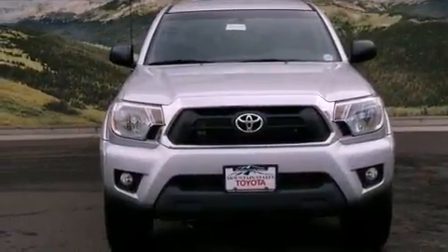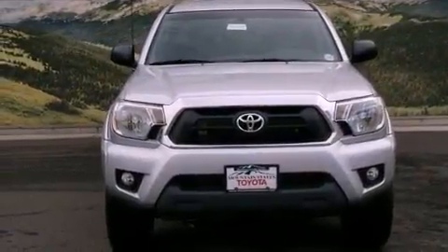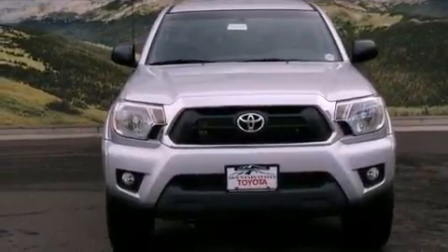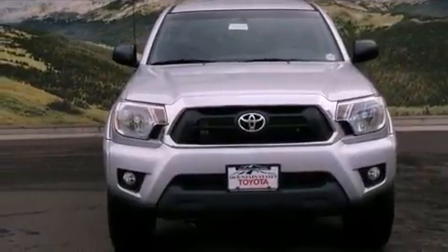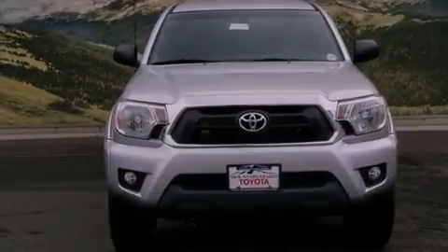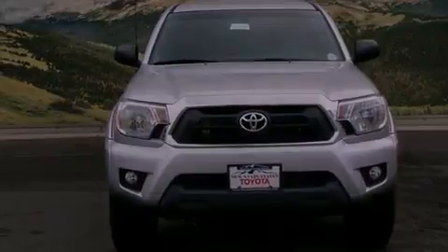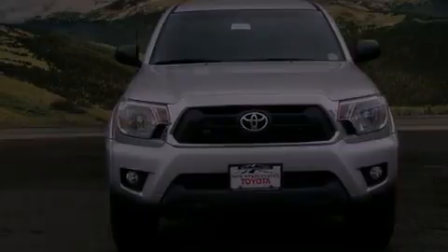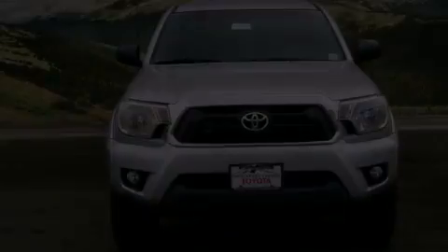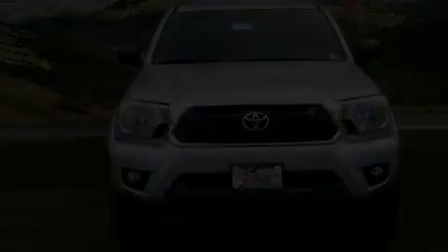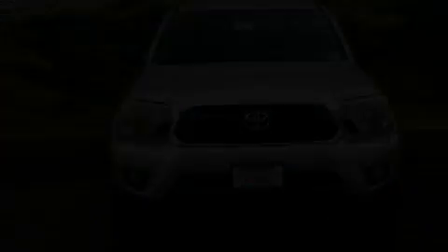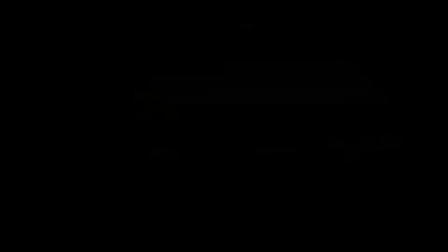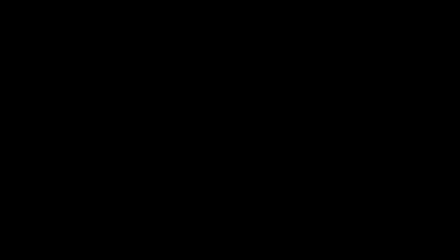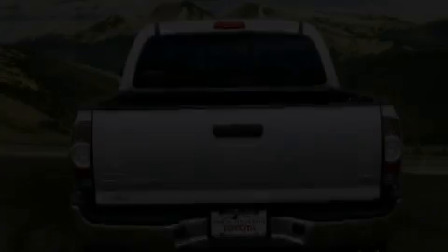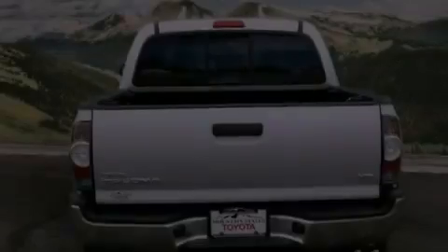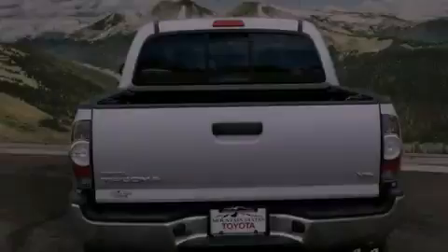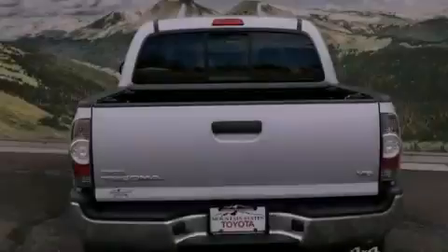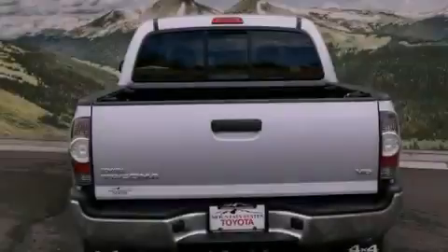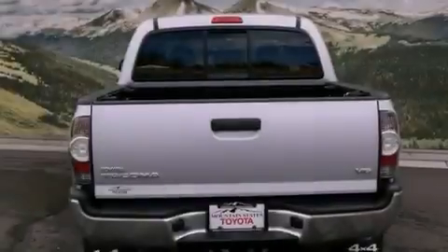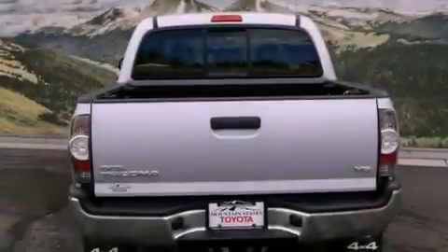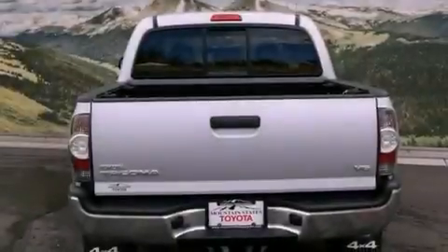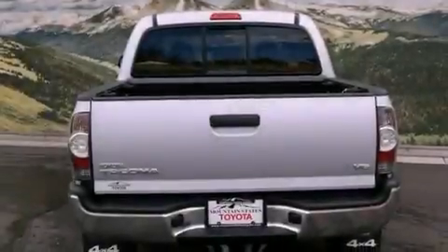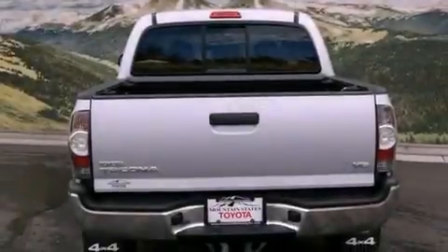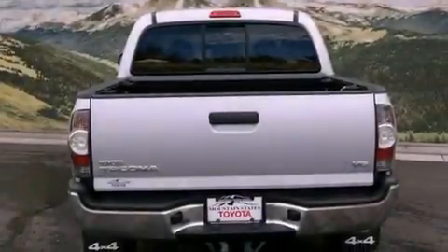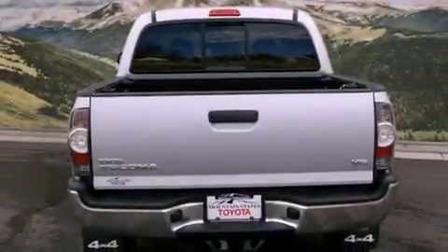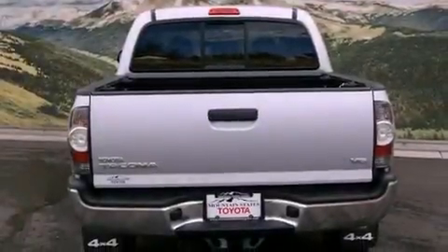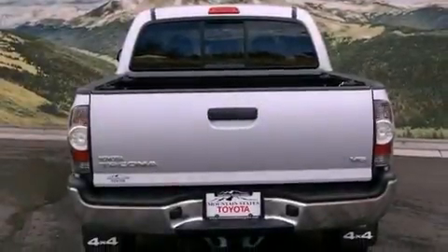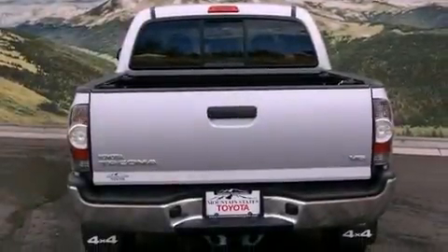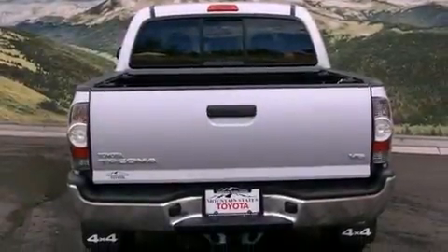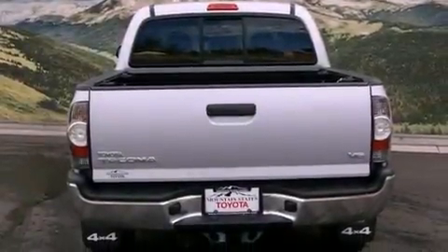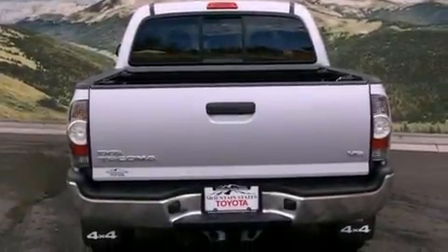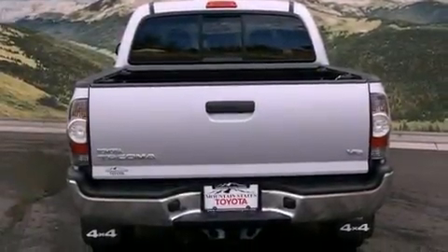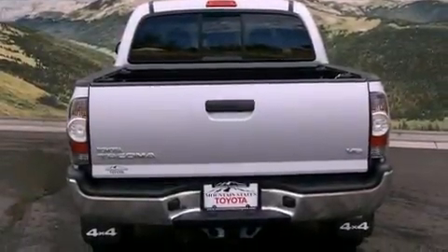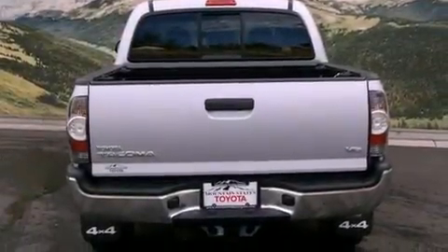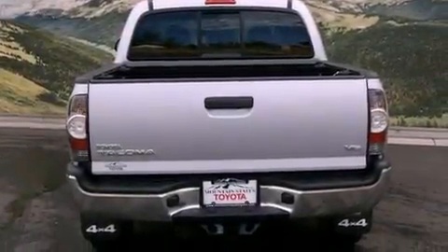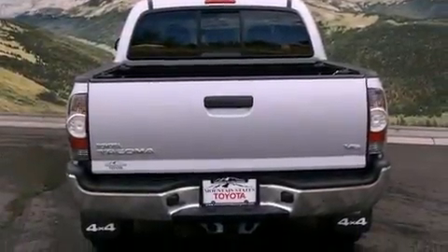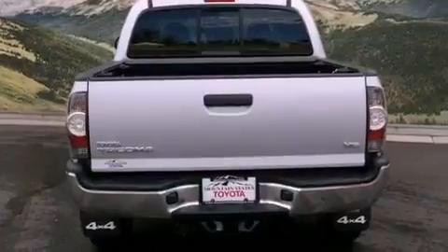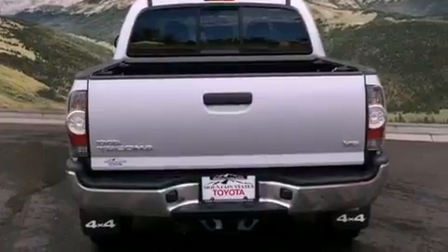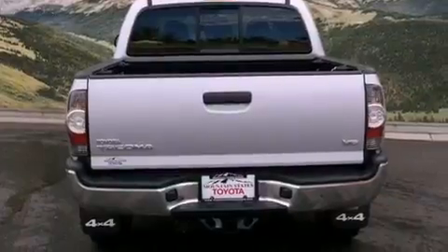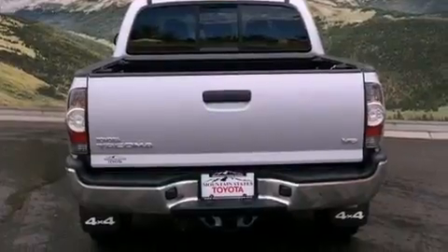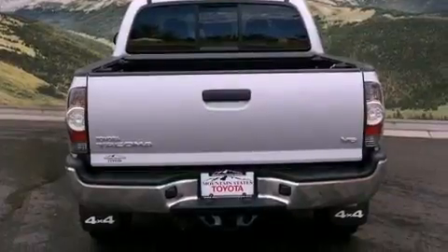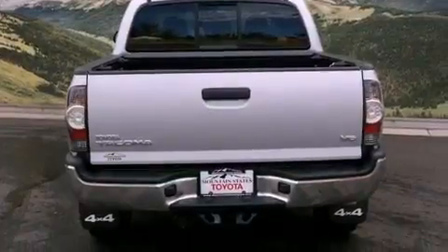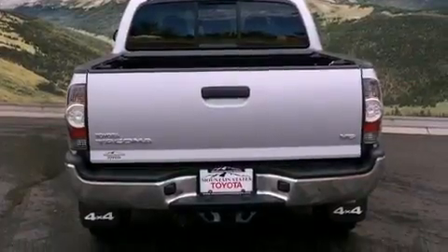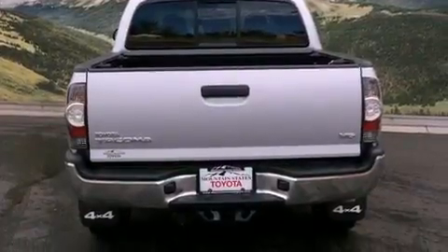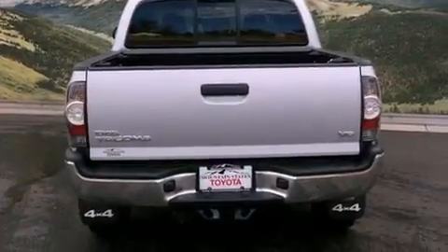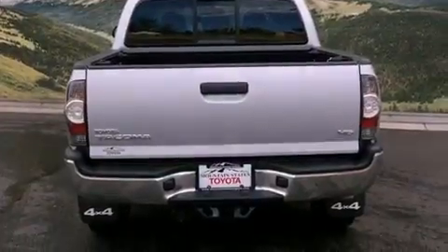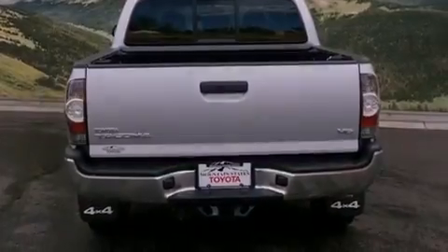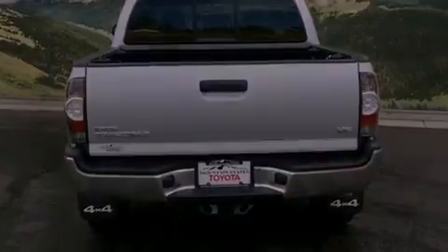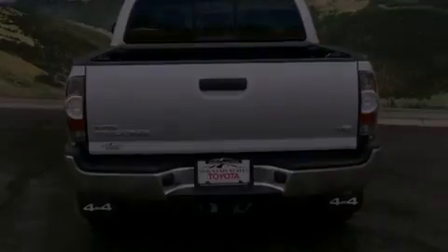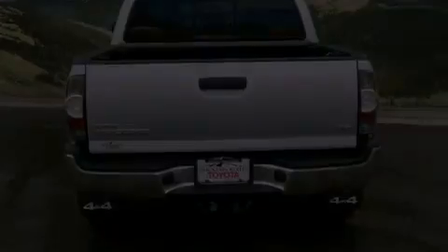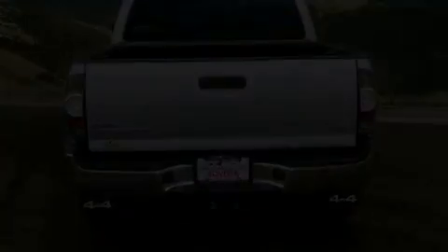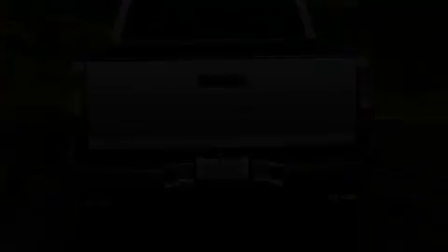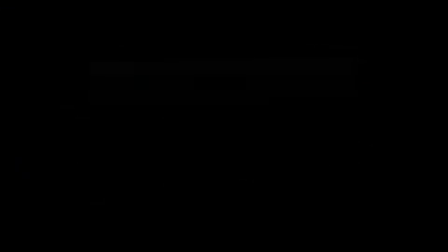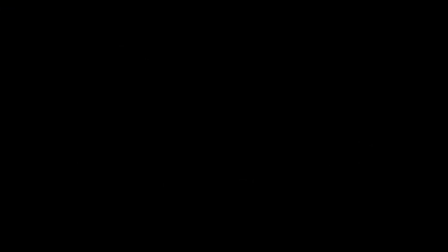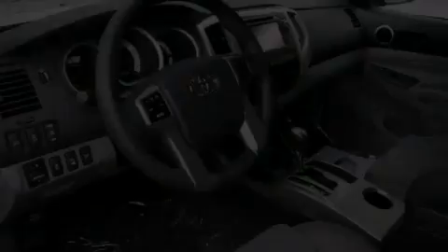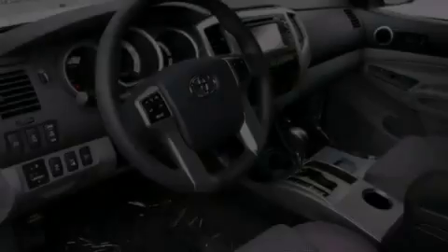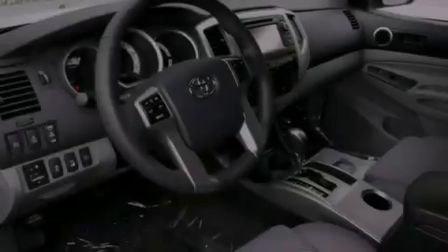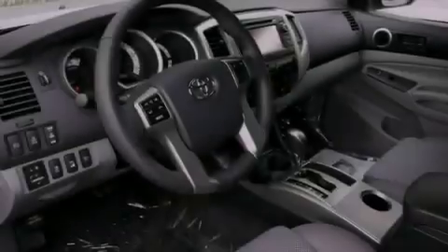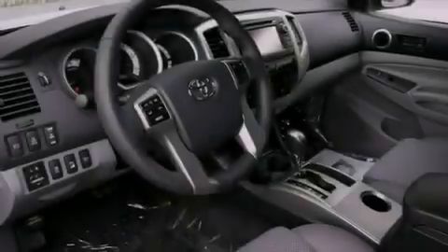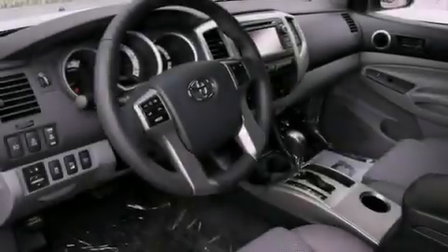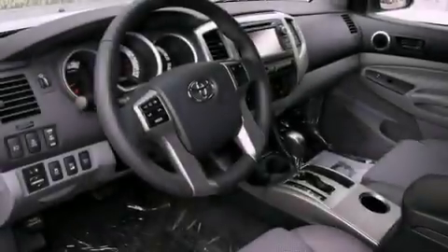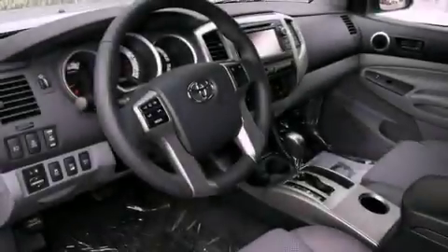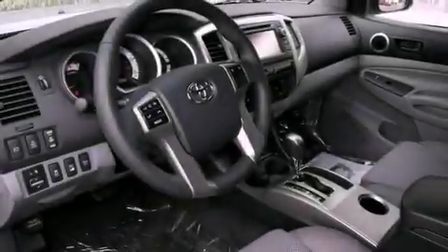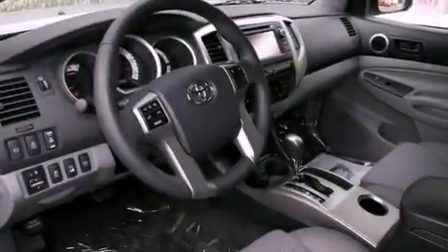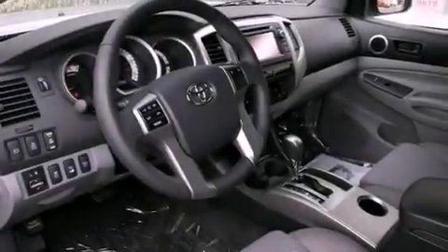All of the following features are included: a rear-view camera, a locking rear differential, cruise control, and a CD player.